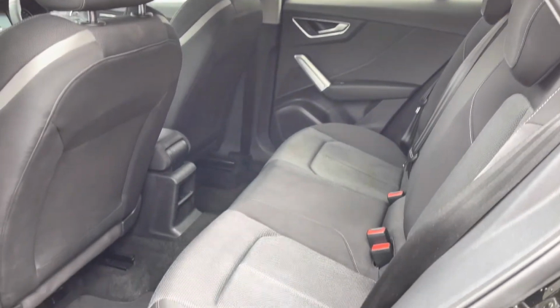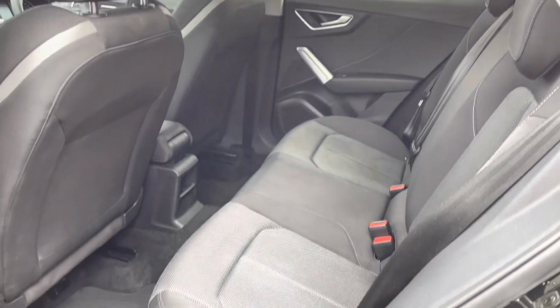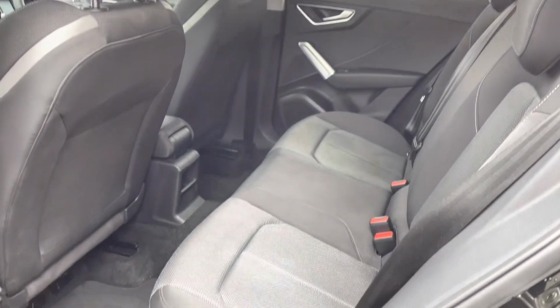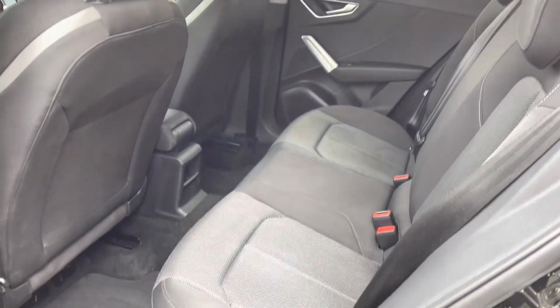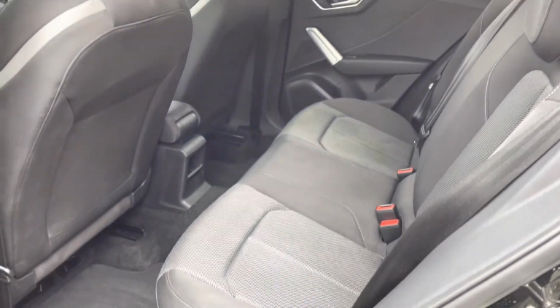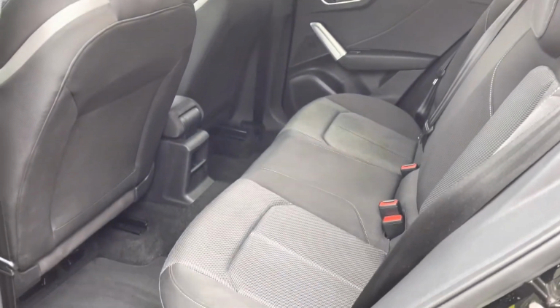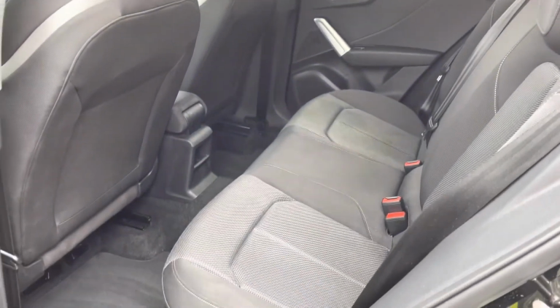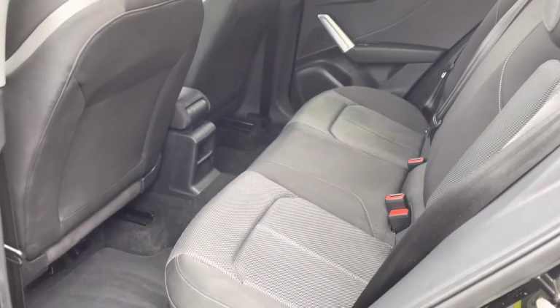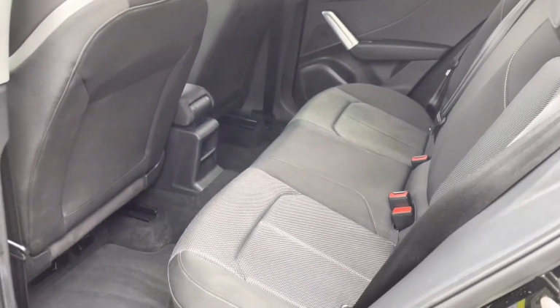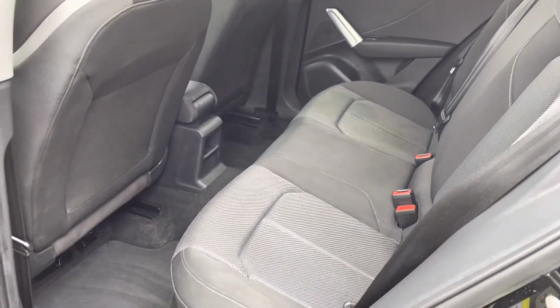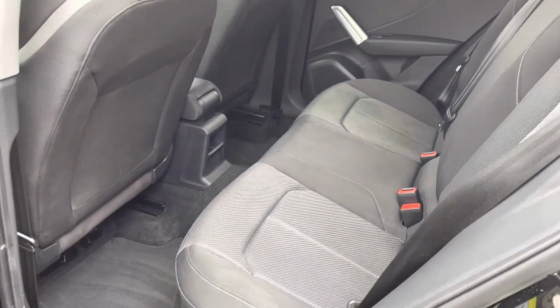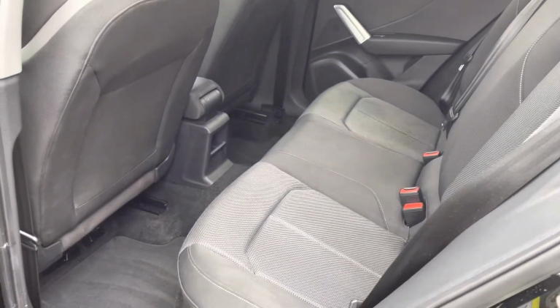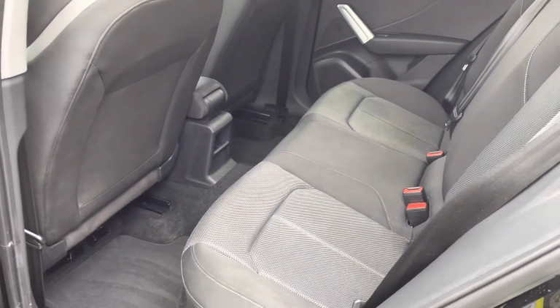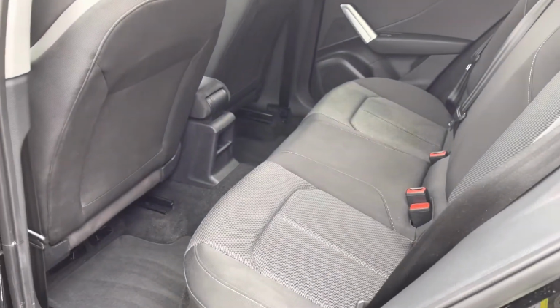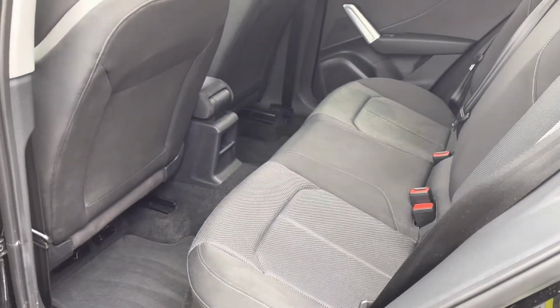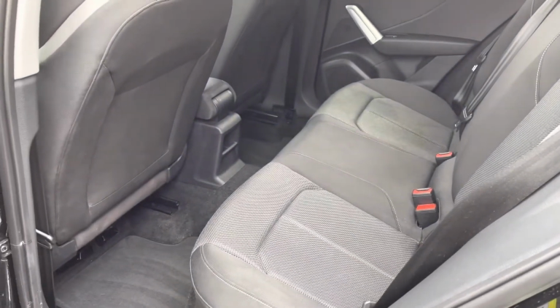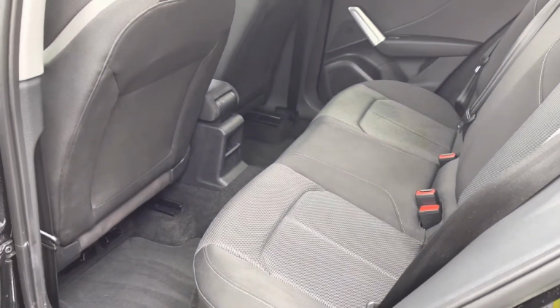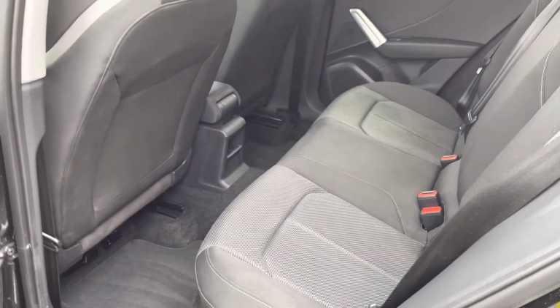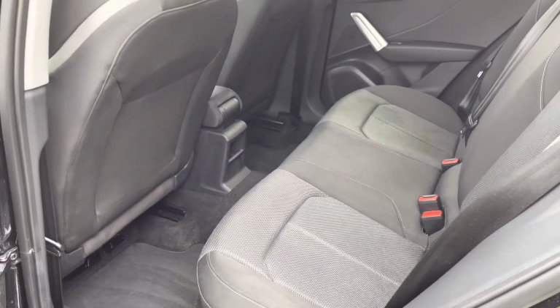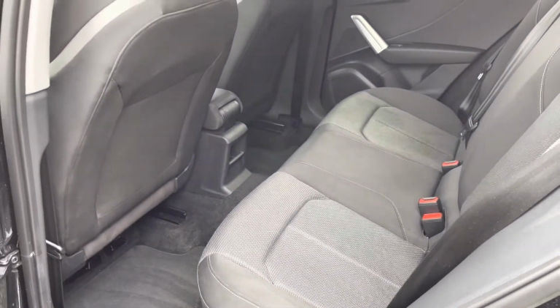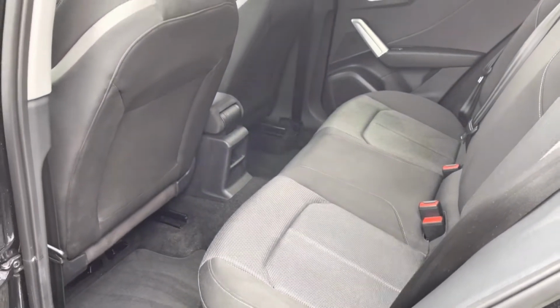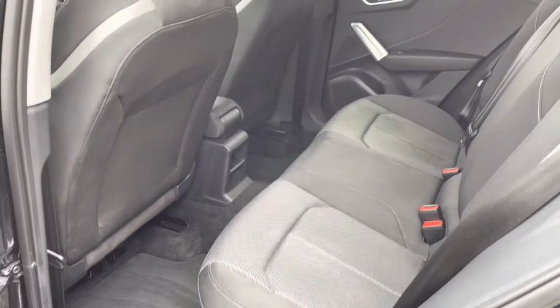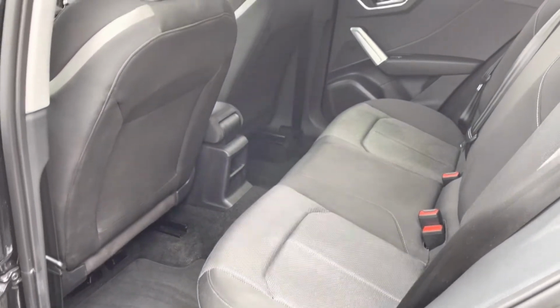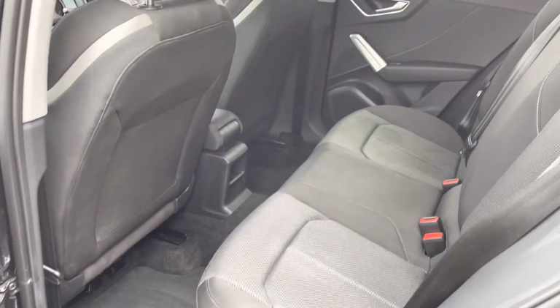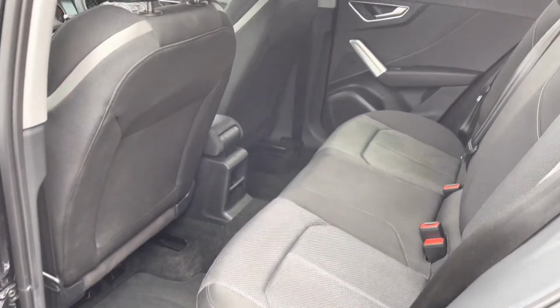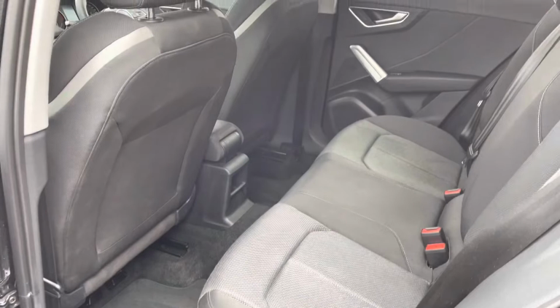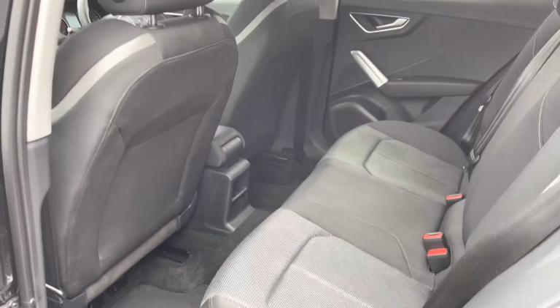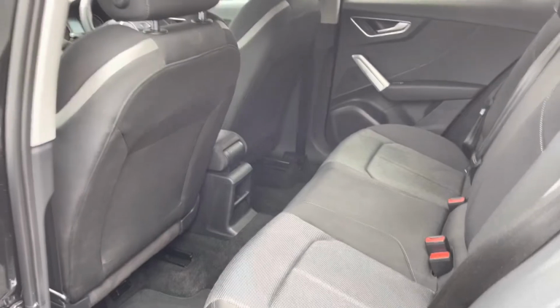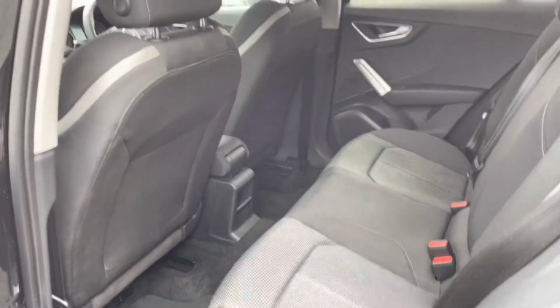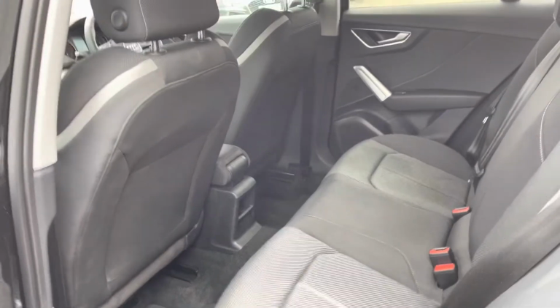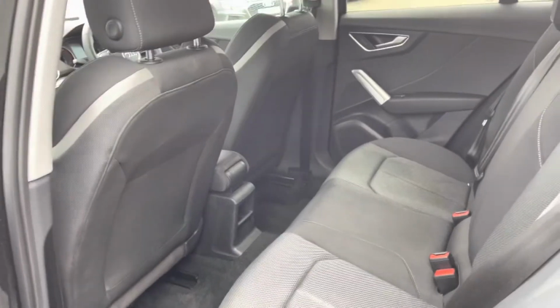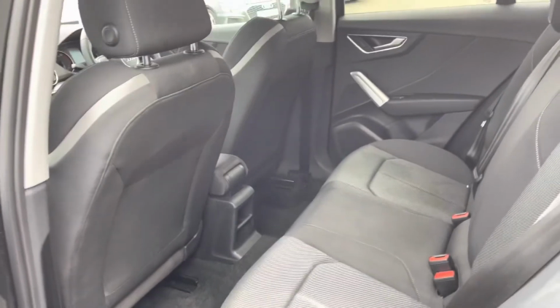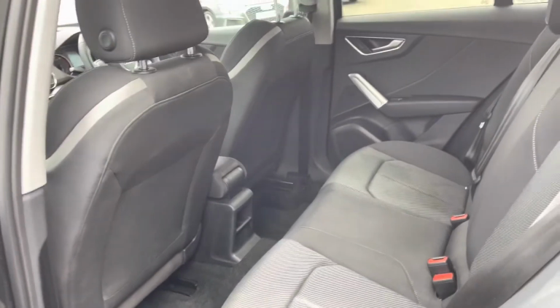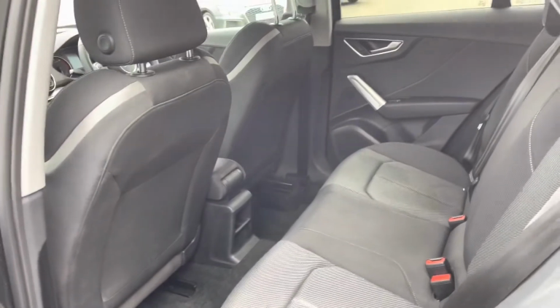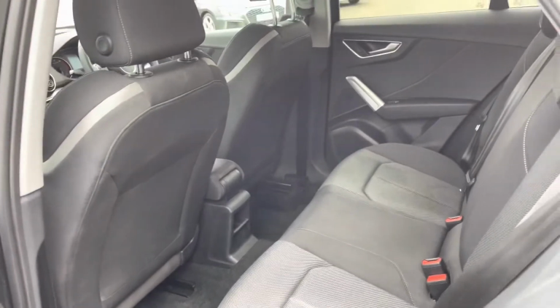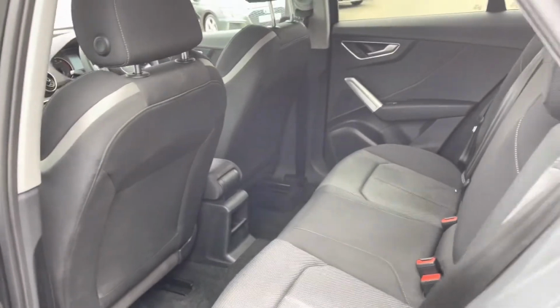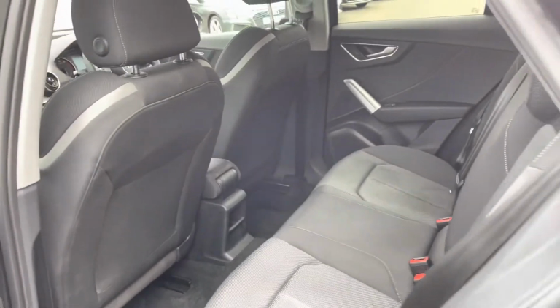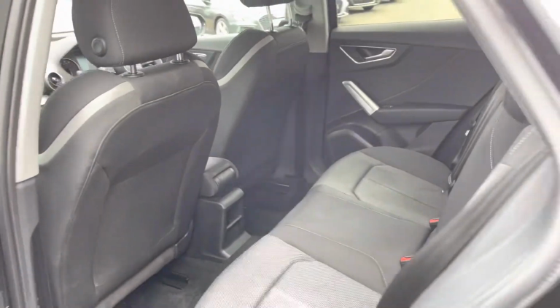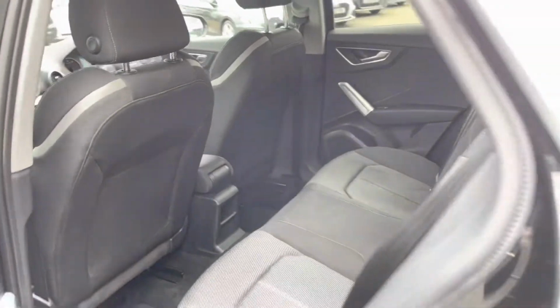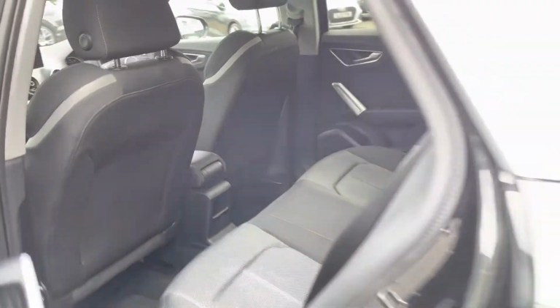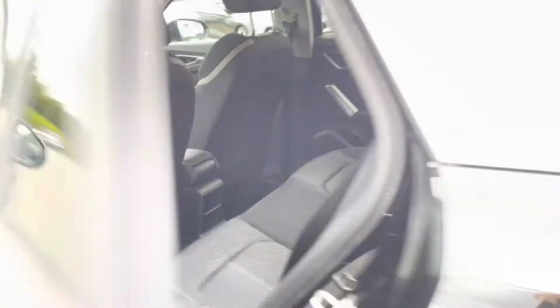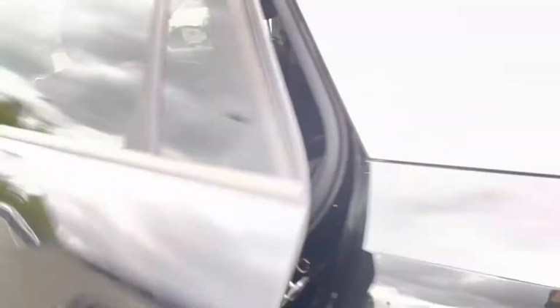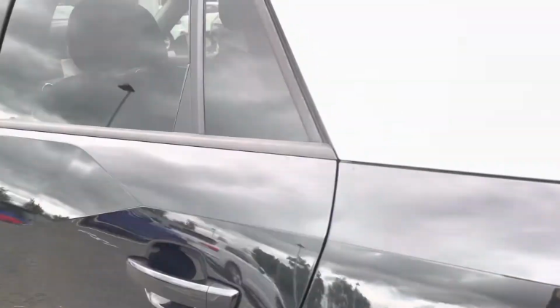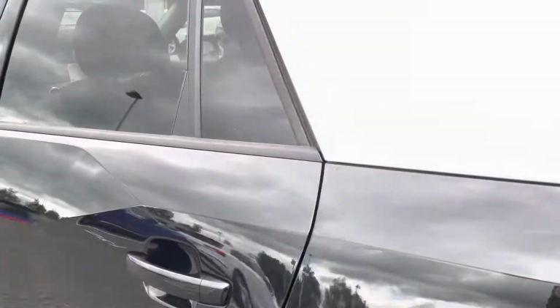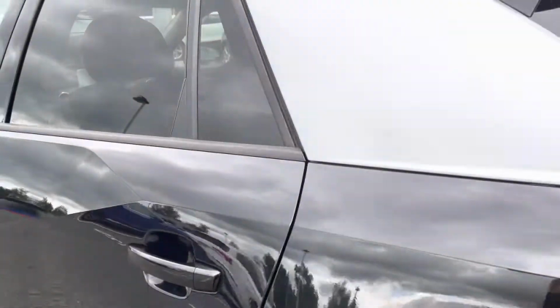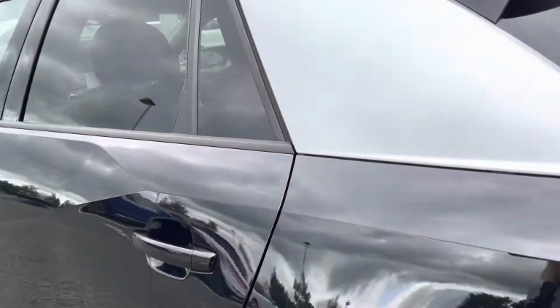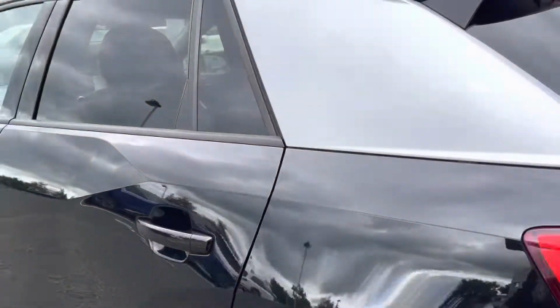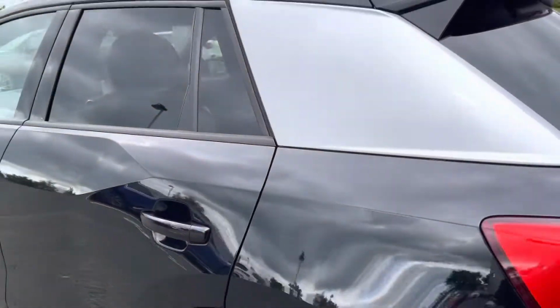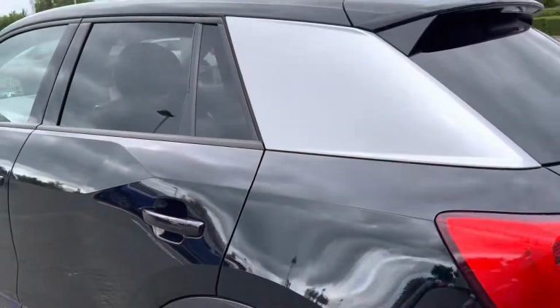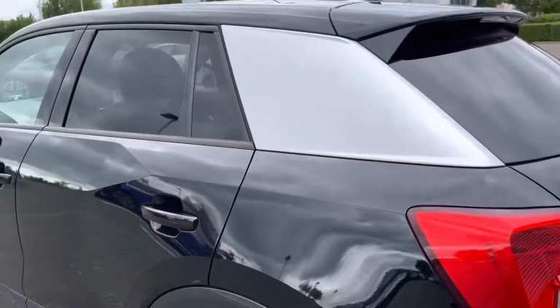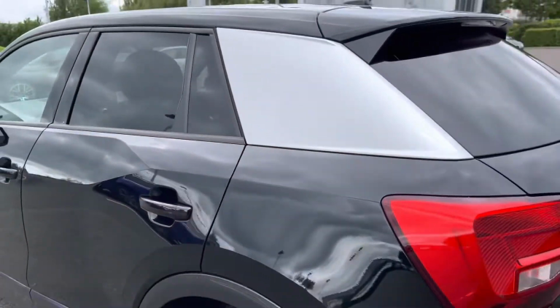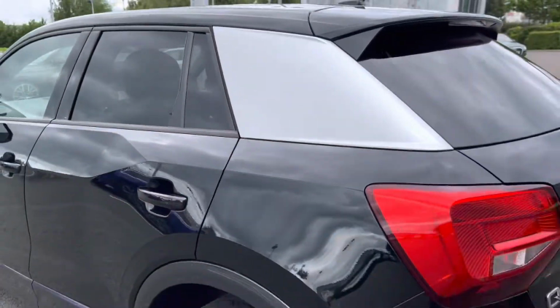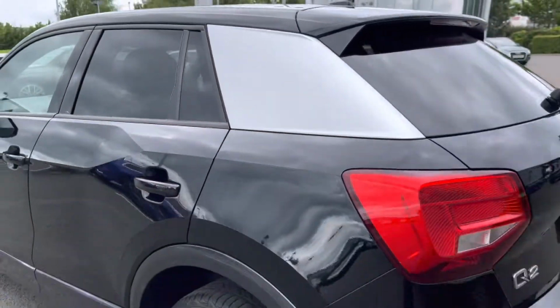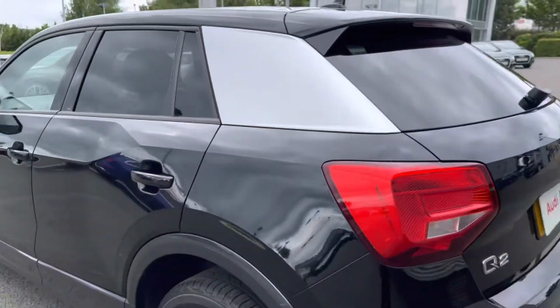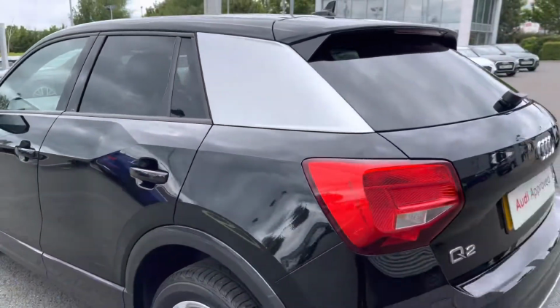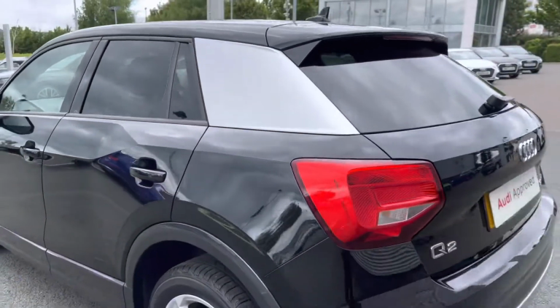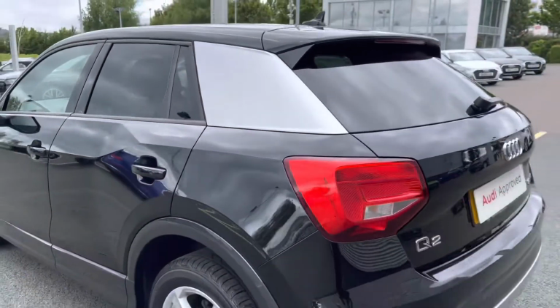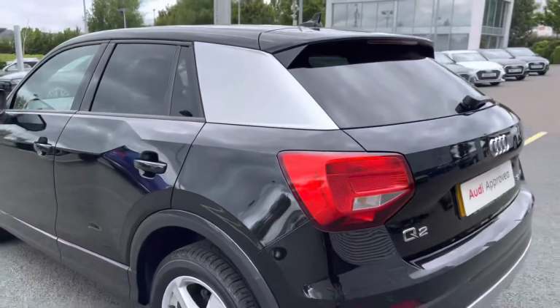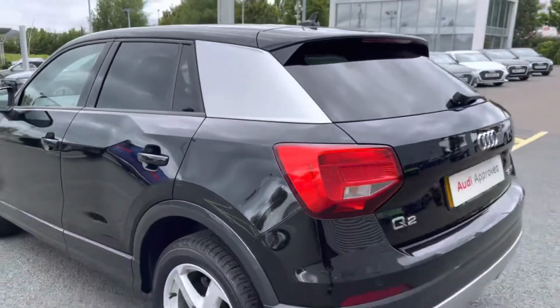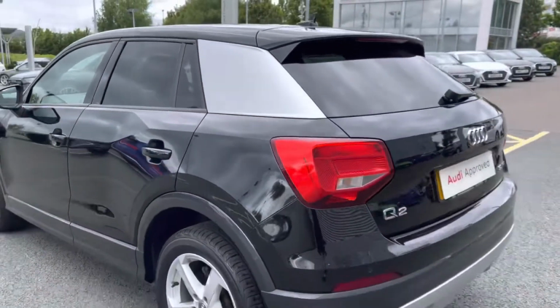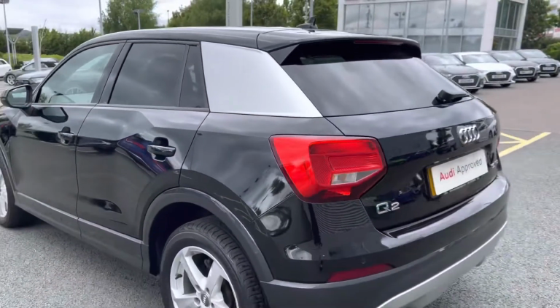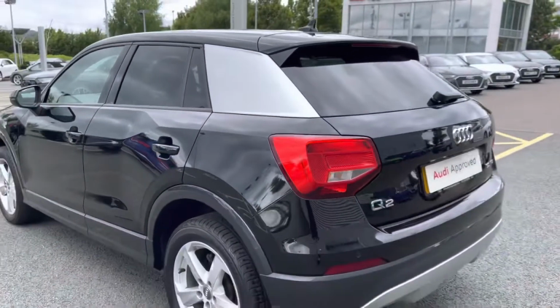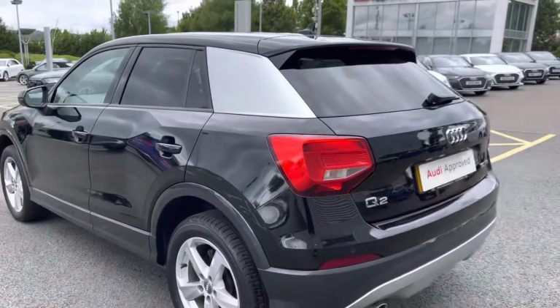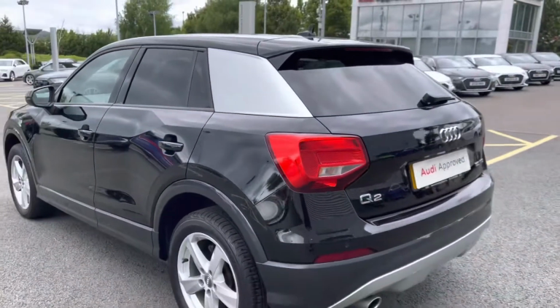We also have the IsoFix anchor points to the outer rear seats, meaning you can install multiple child's car seats.